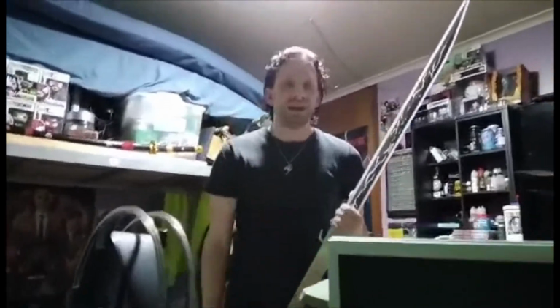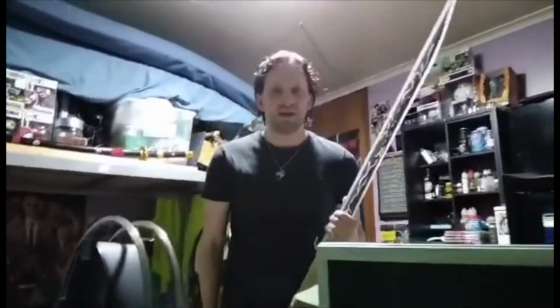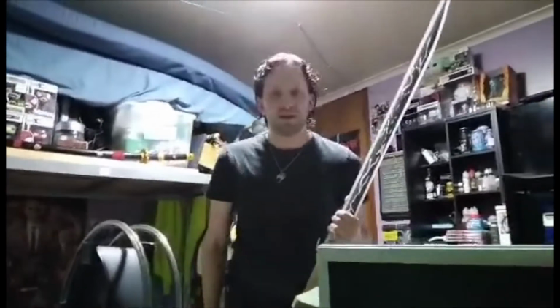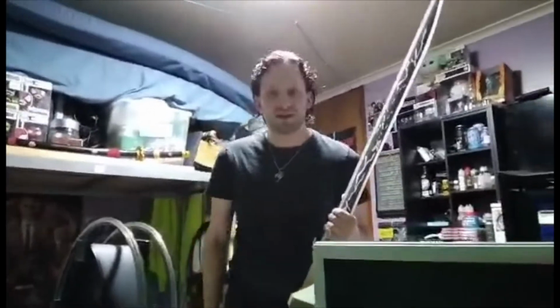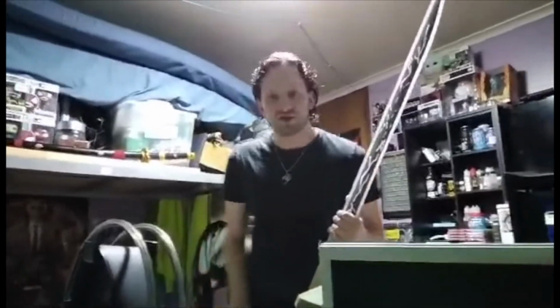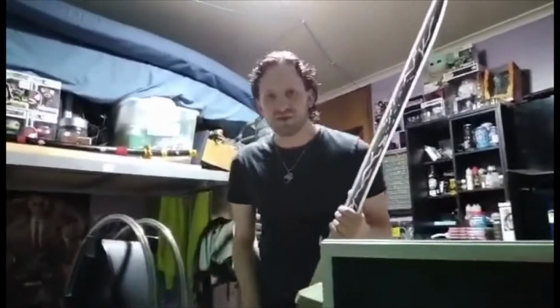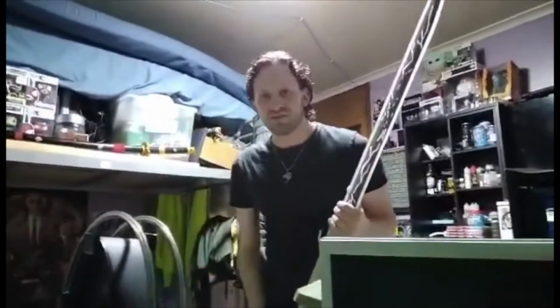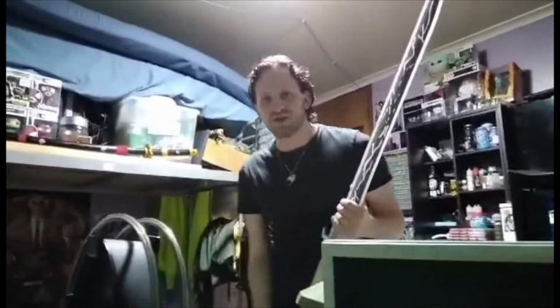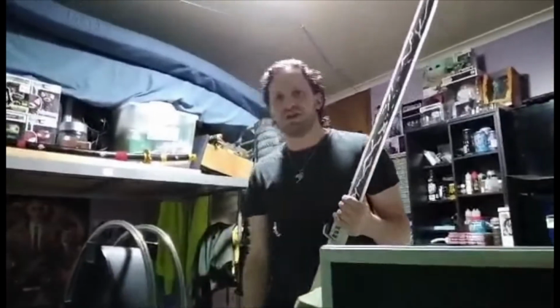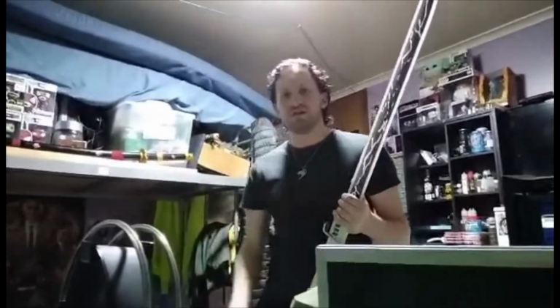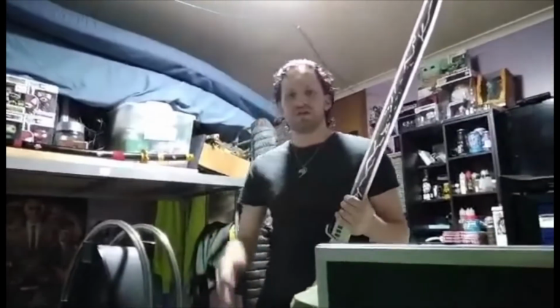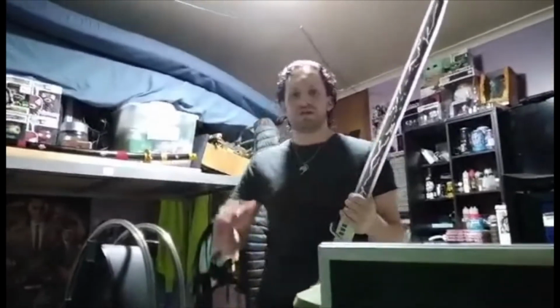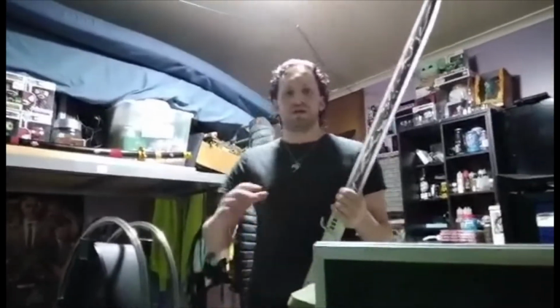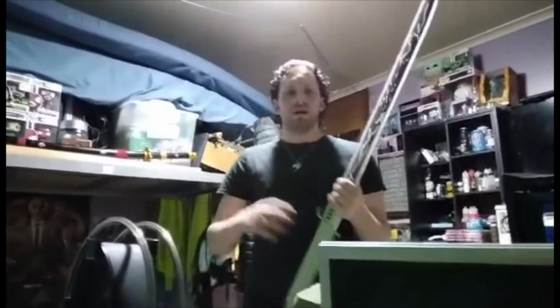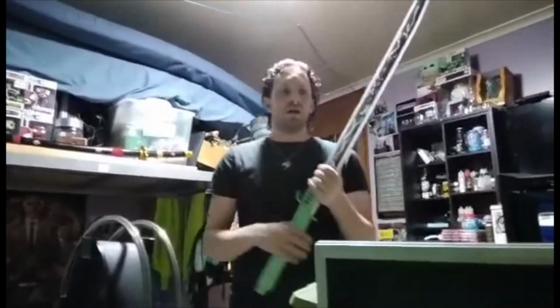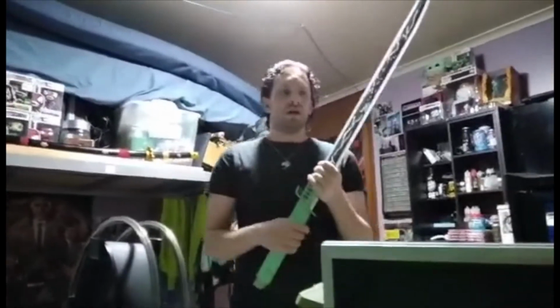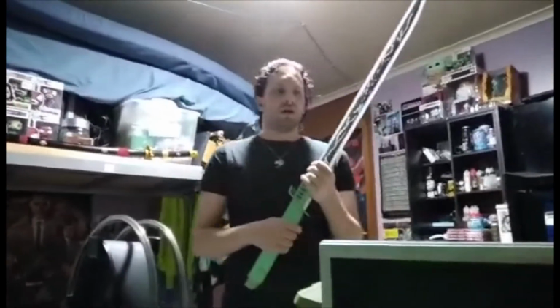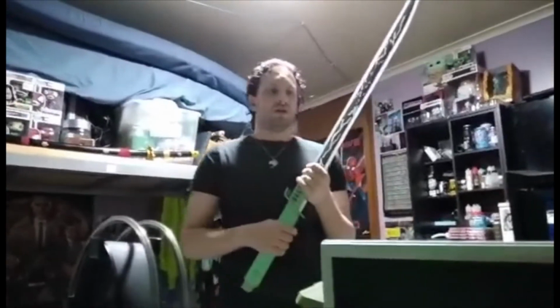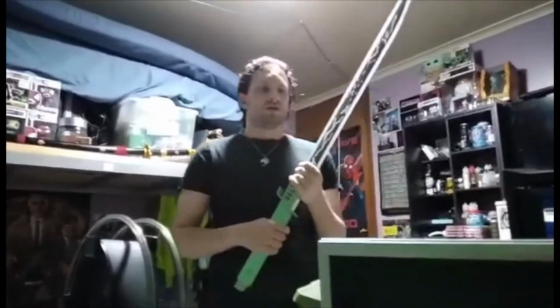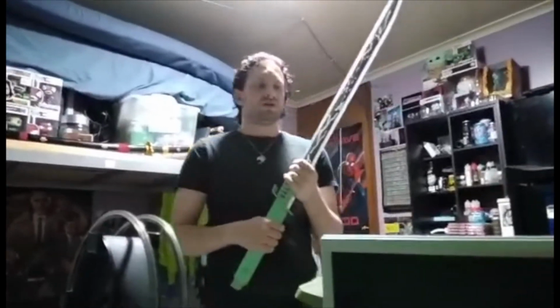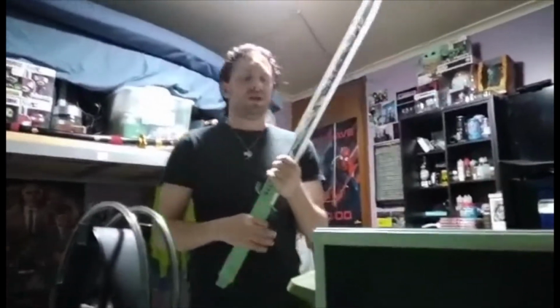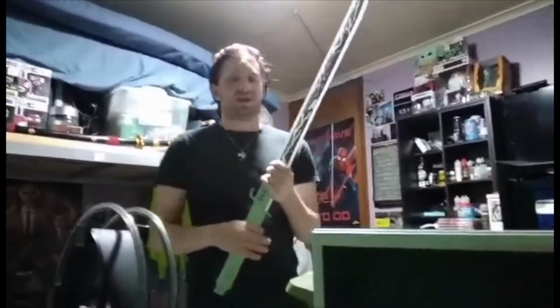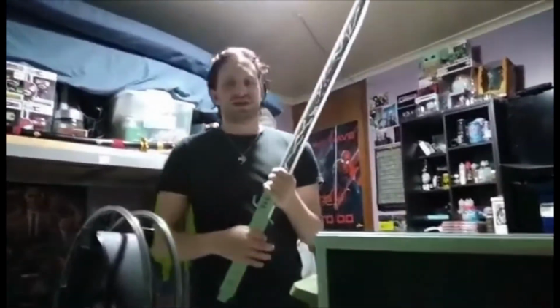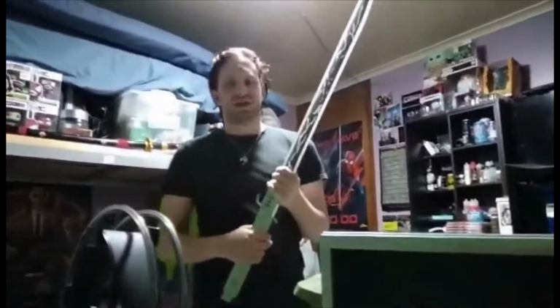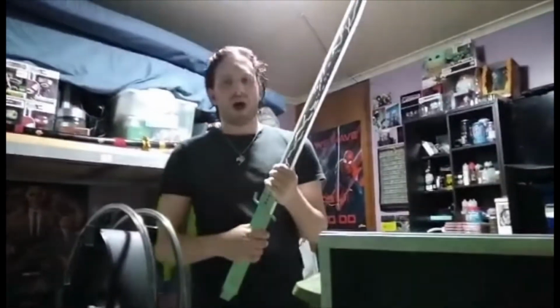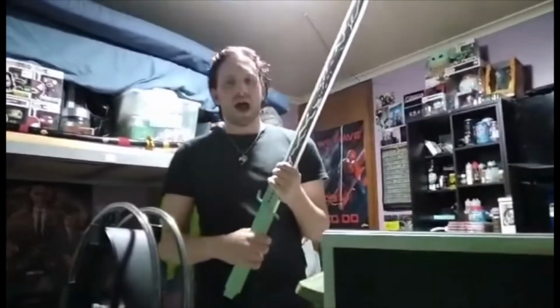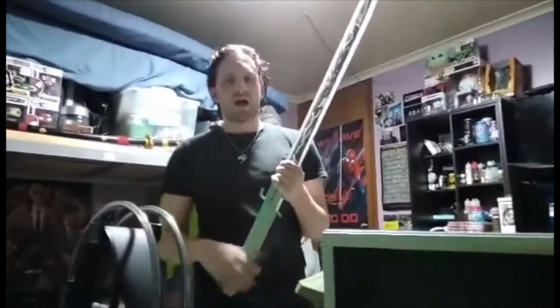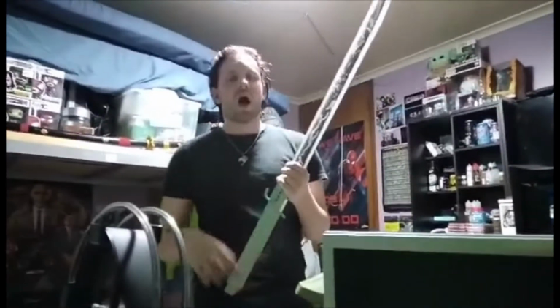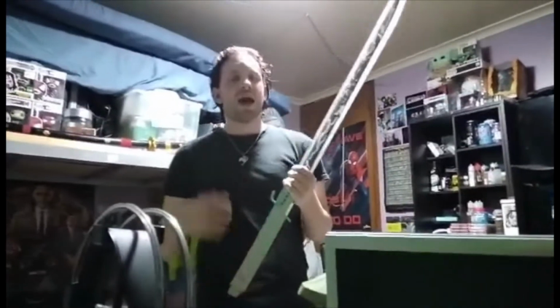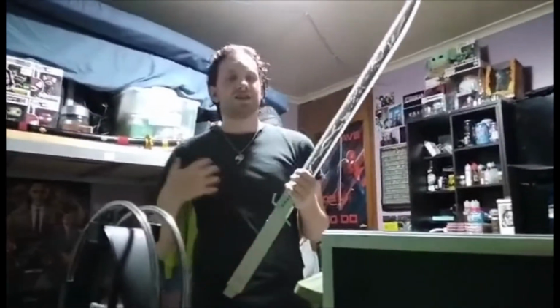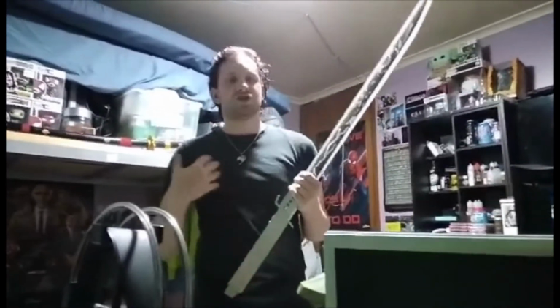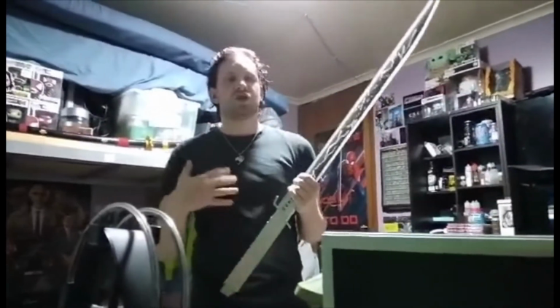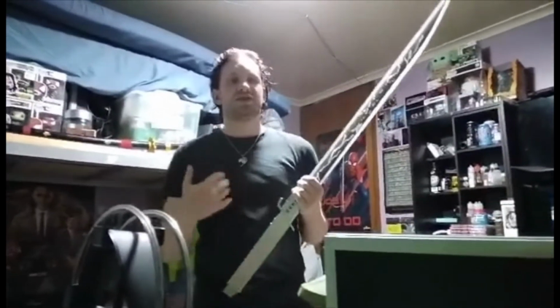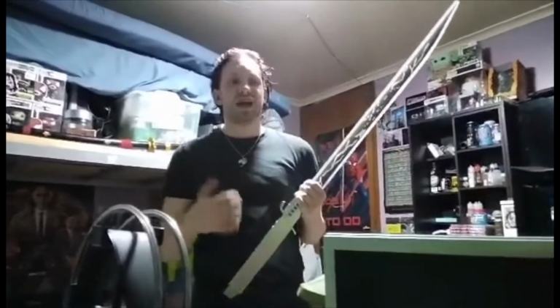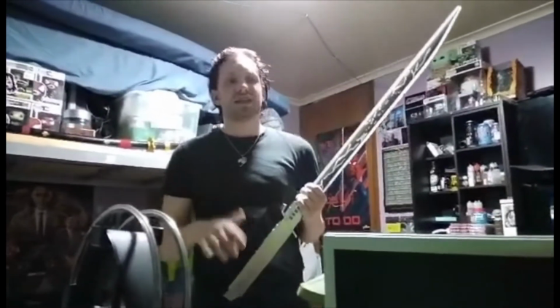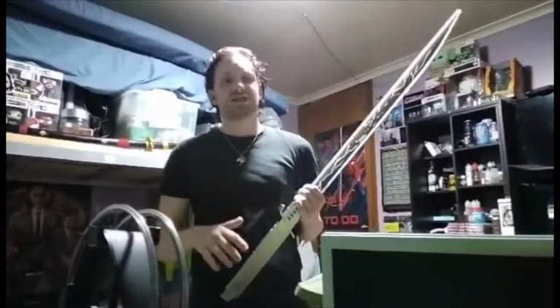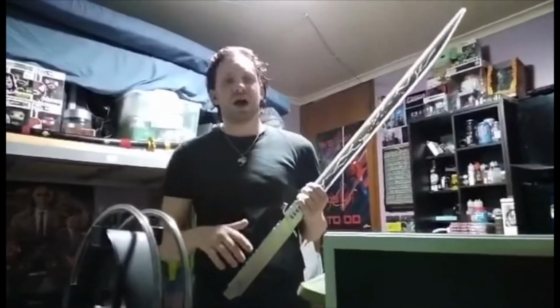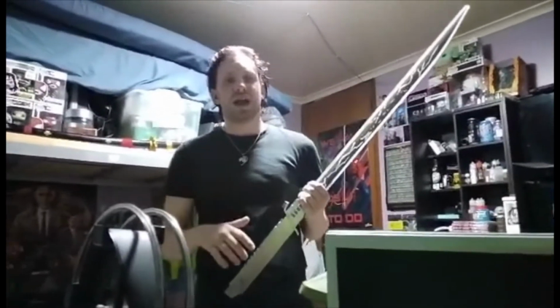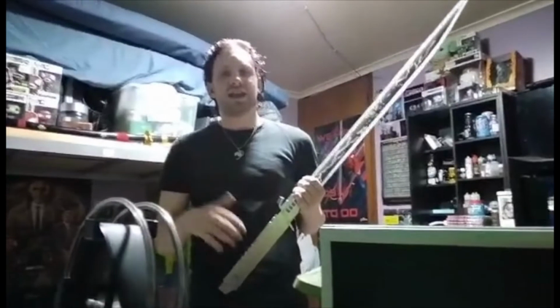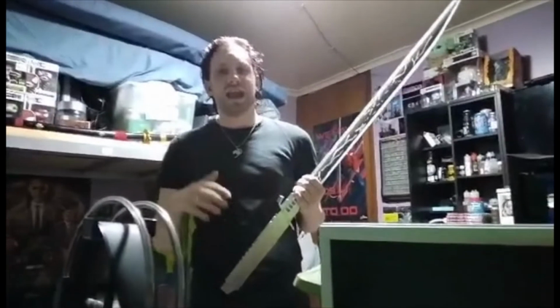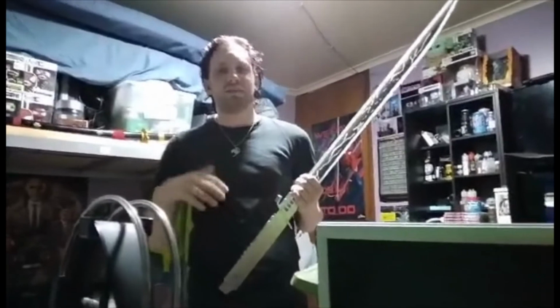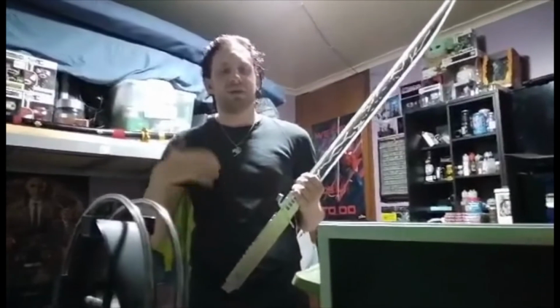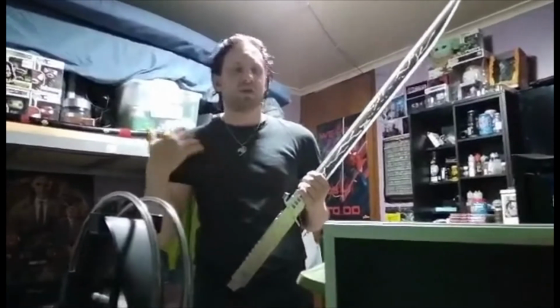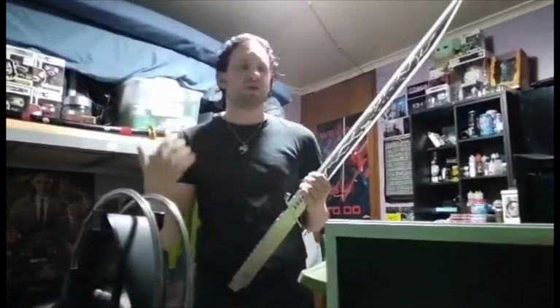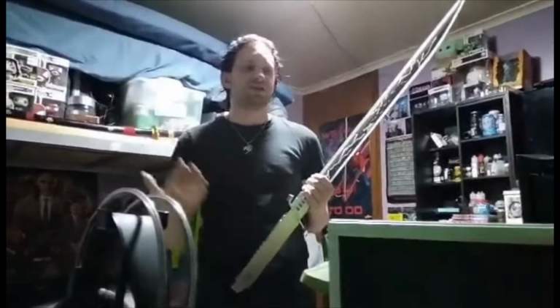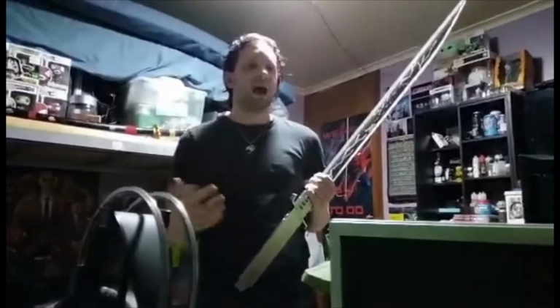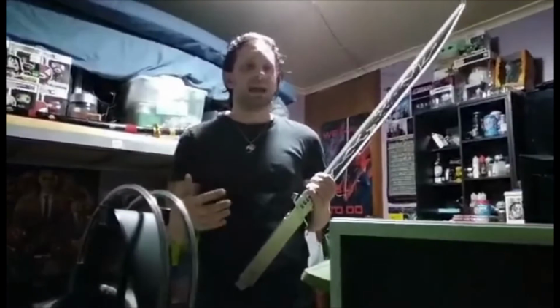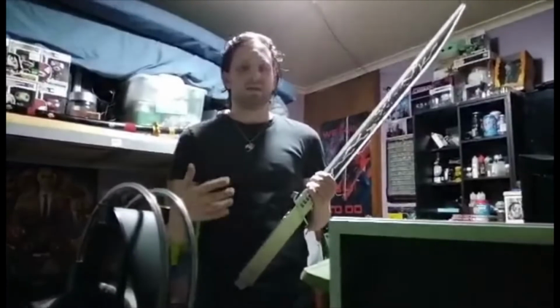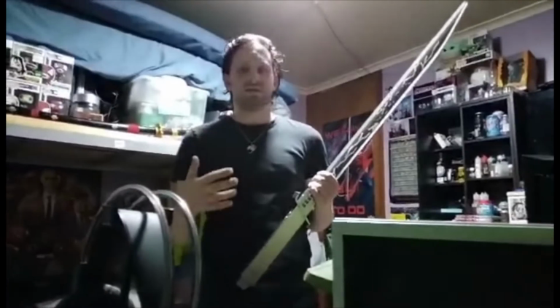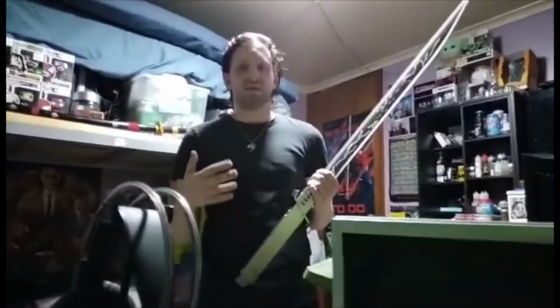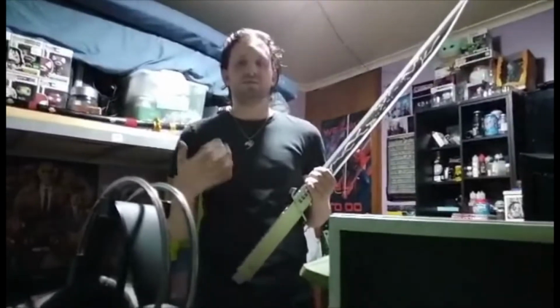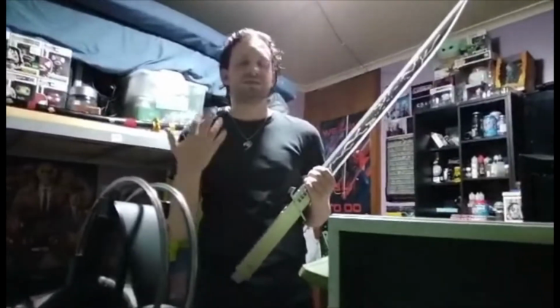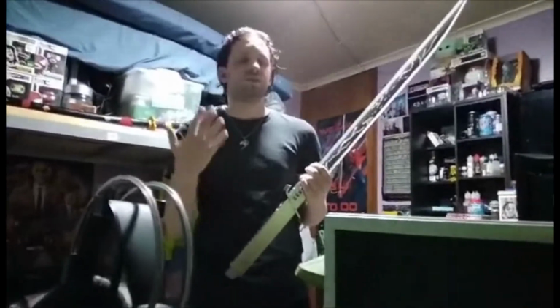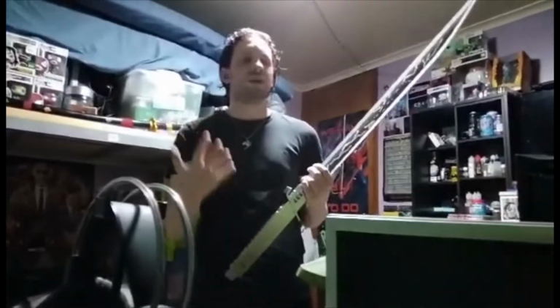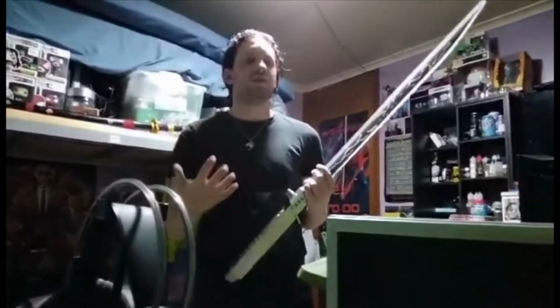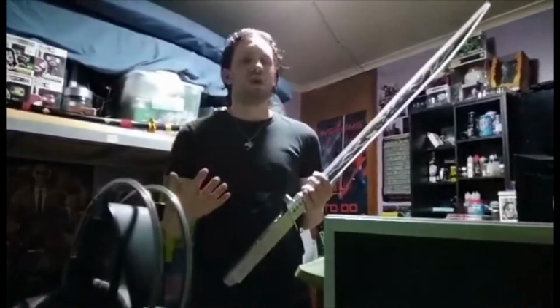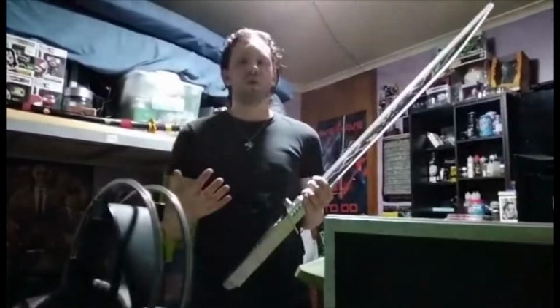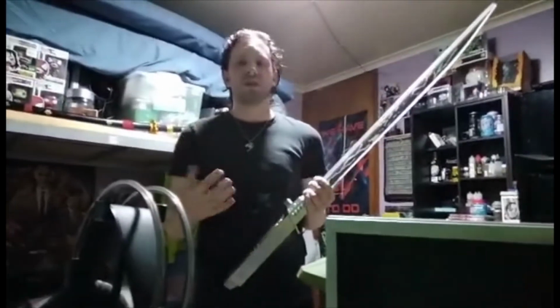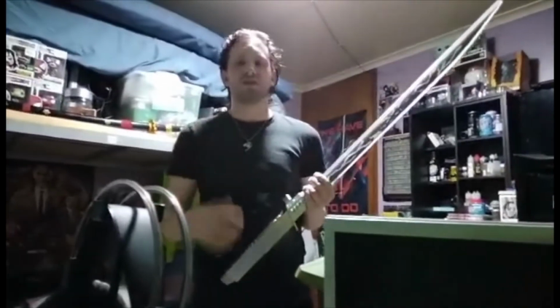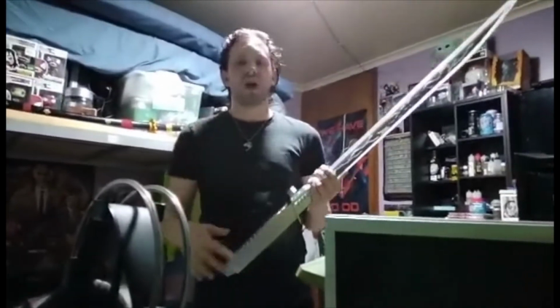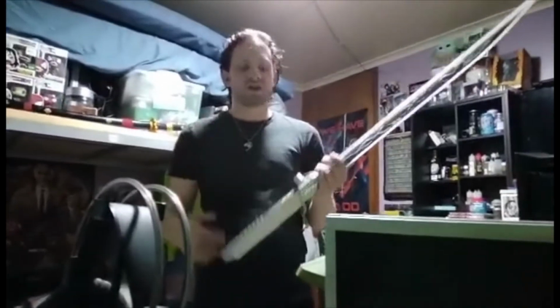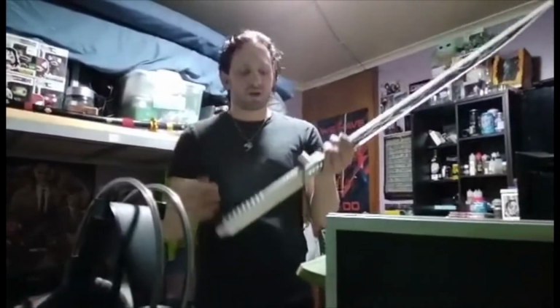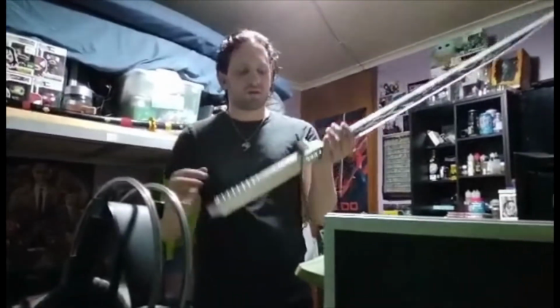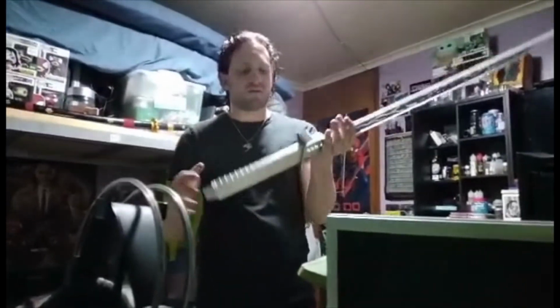I got this from Art Sabers — I will put a link in the description. I chose that particular saber because it was one of the only ones I could find a good dark saber for.